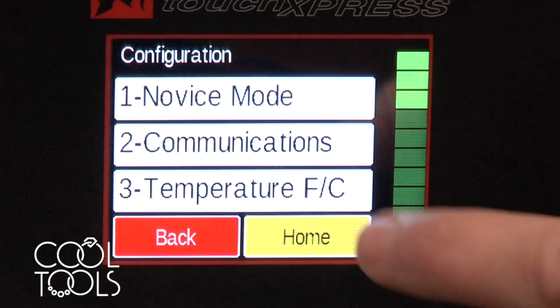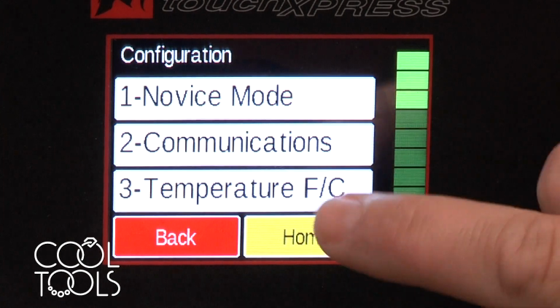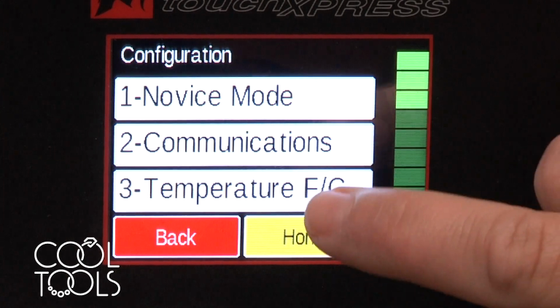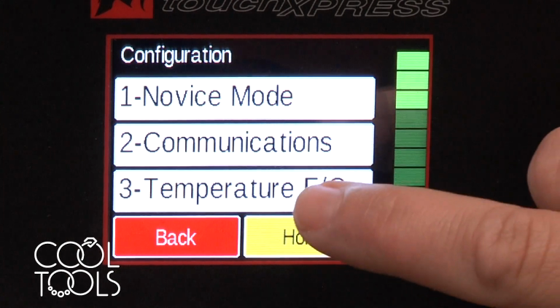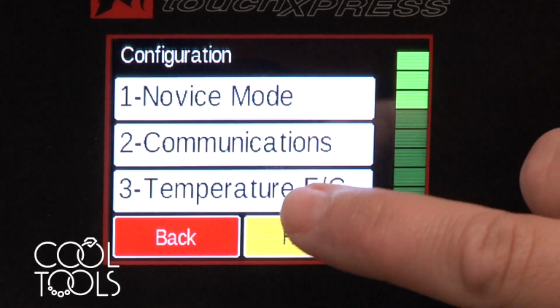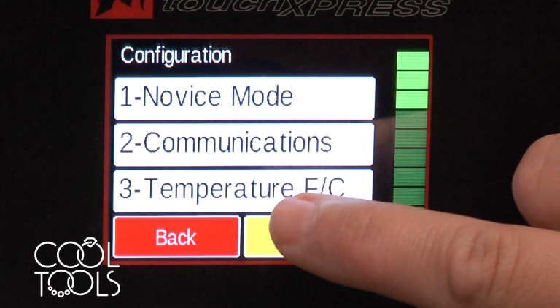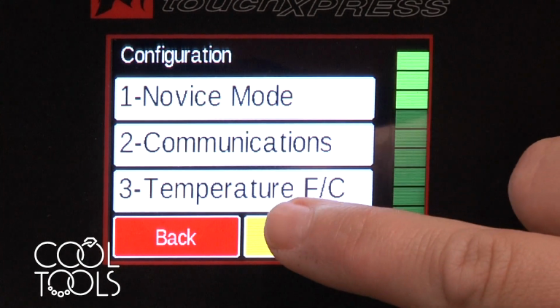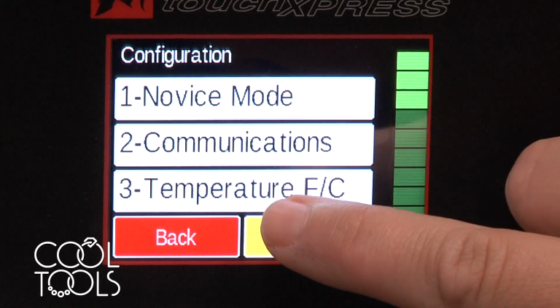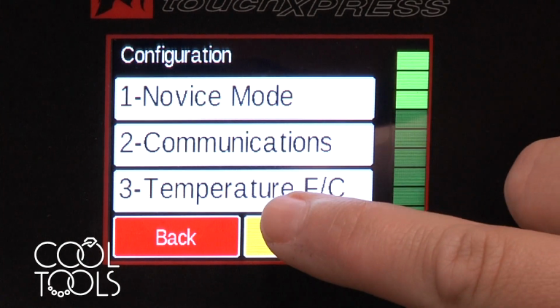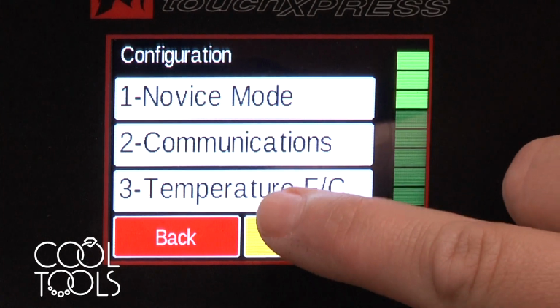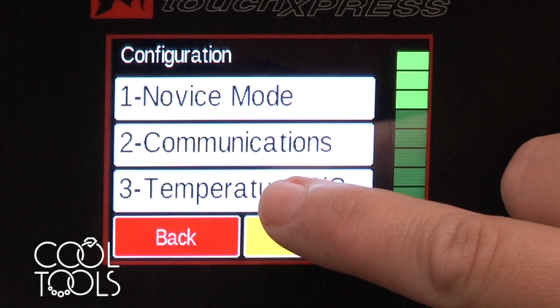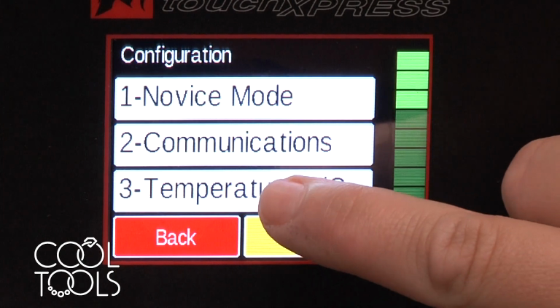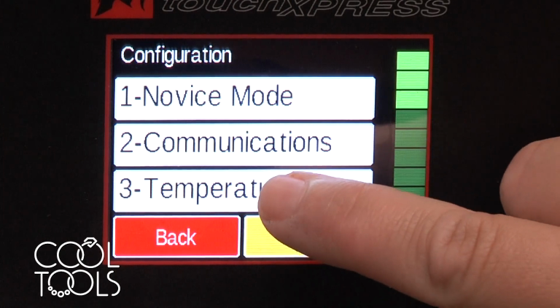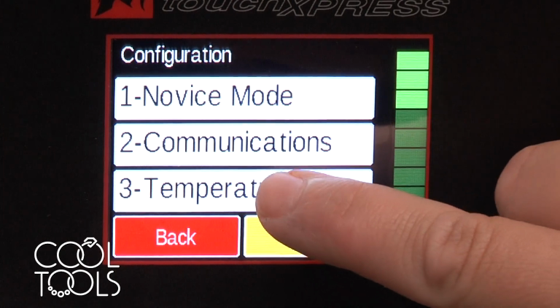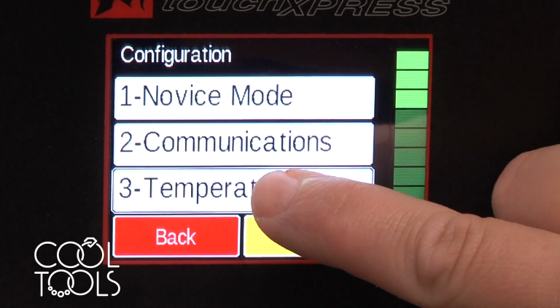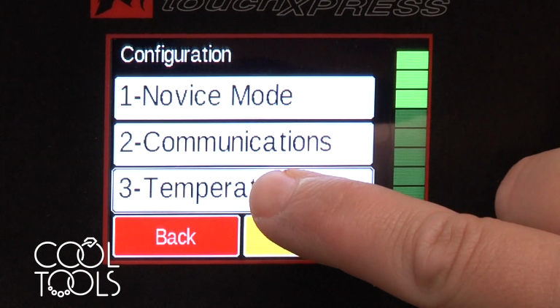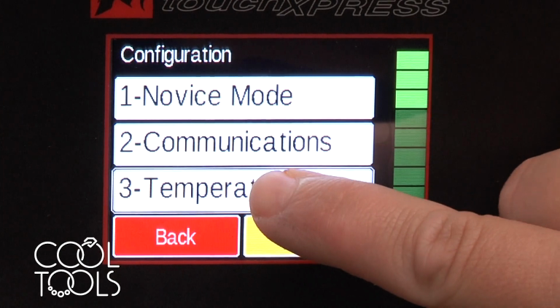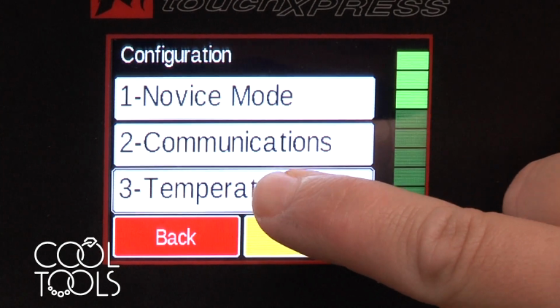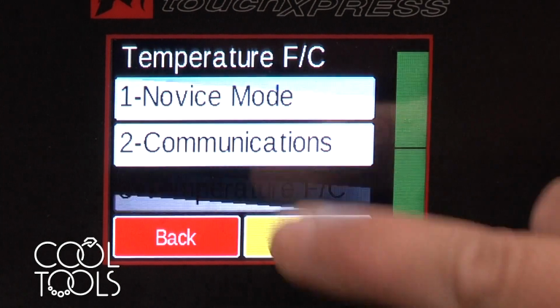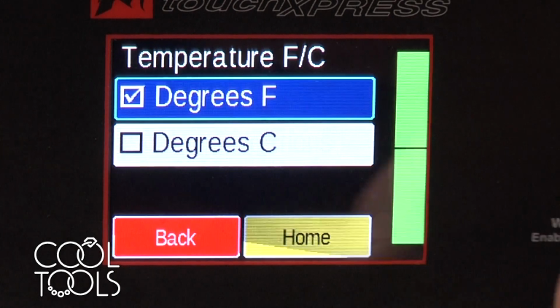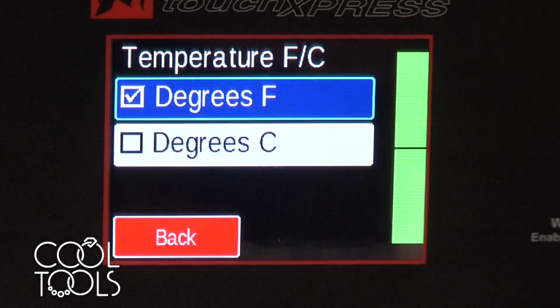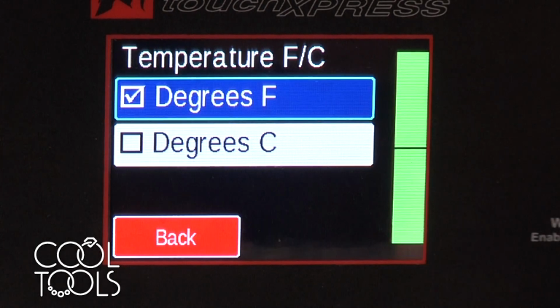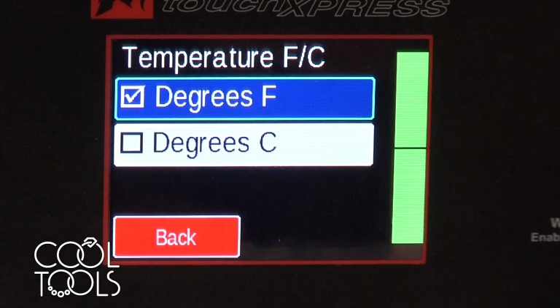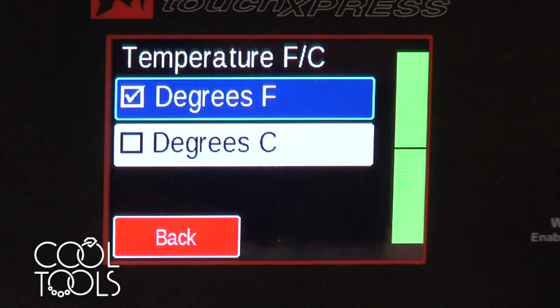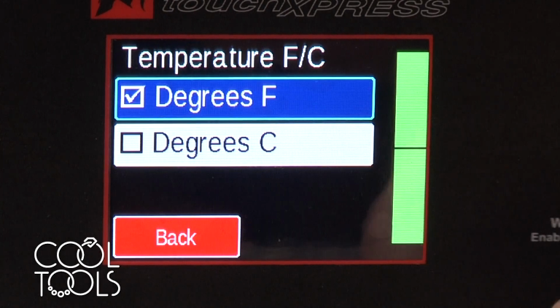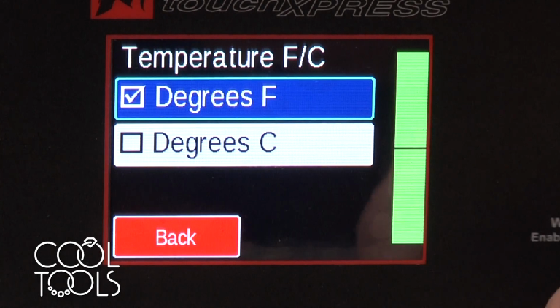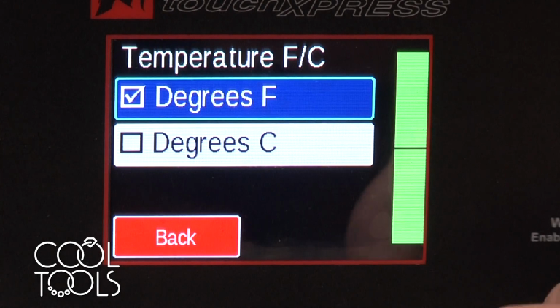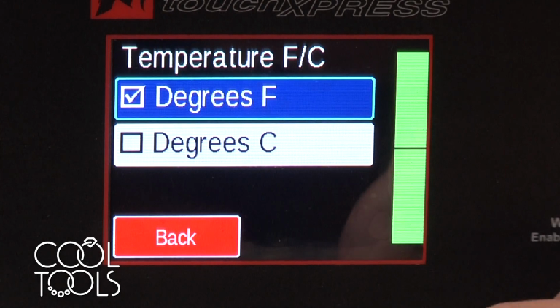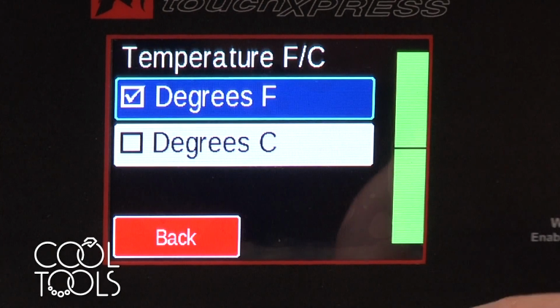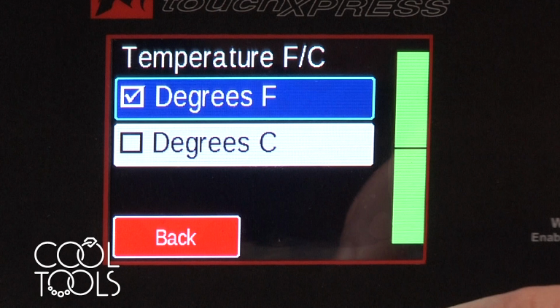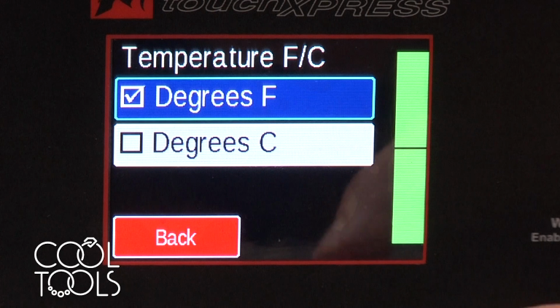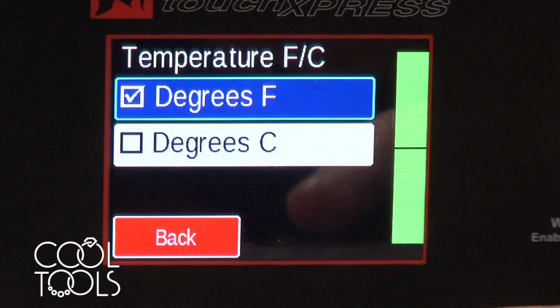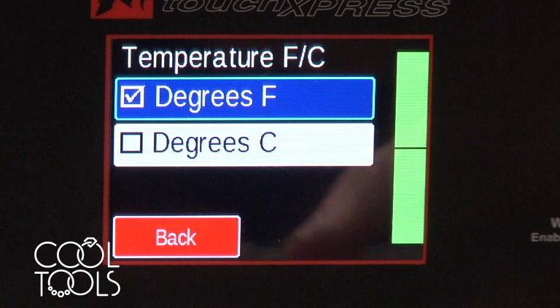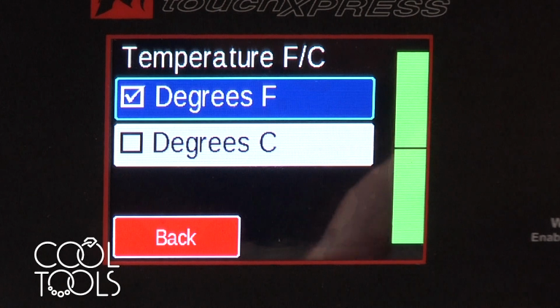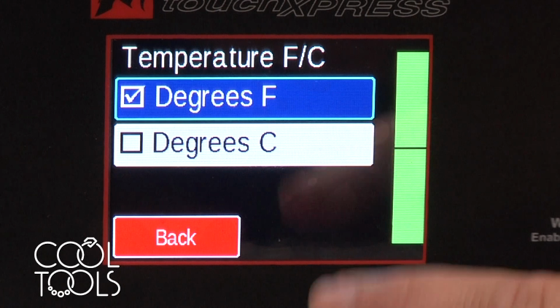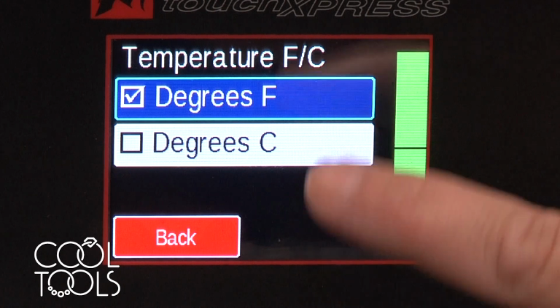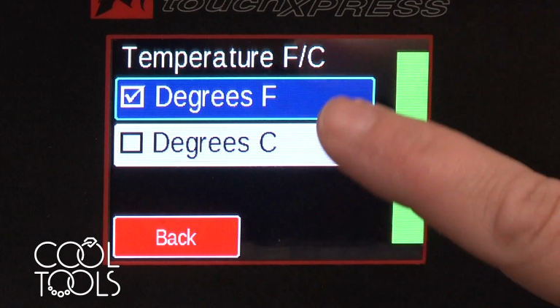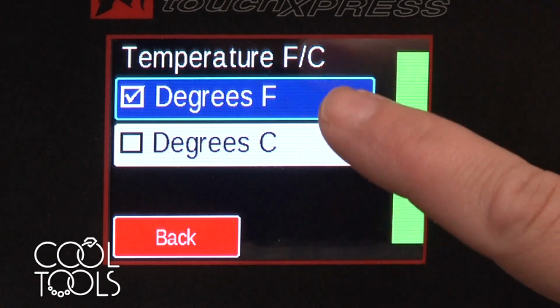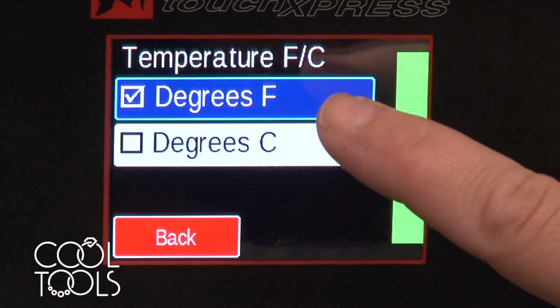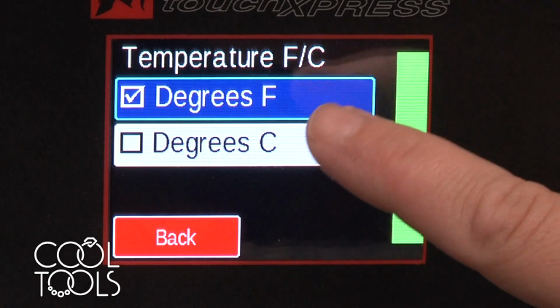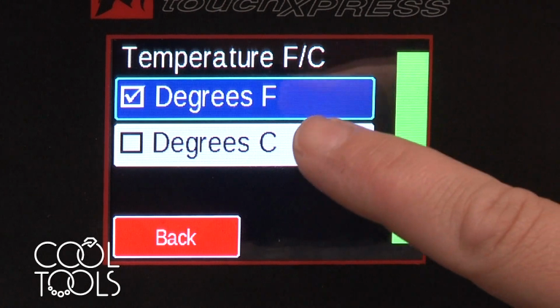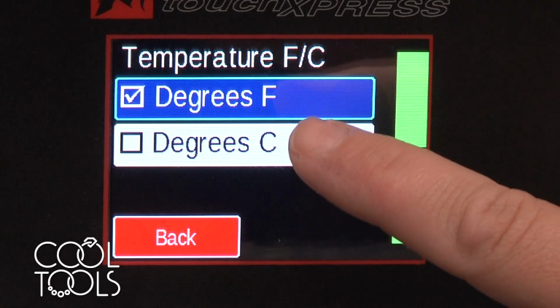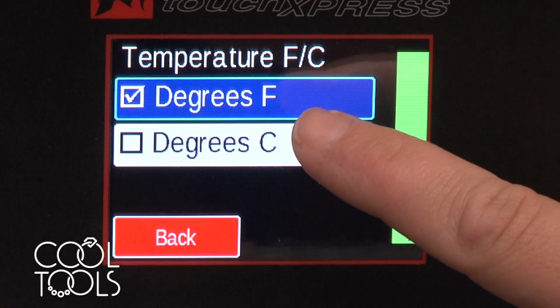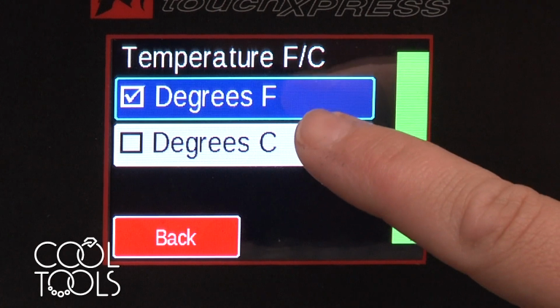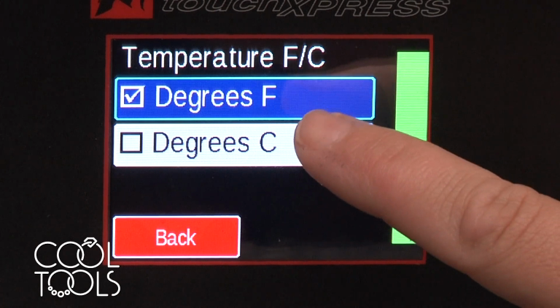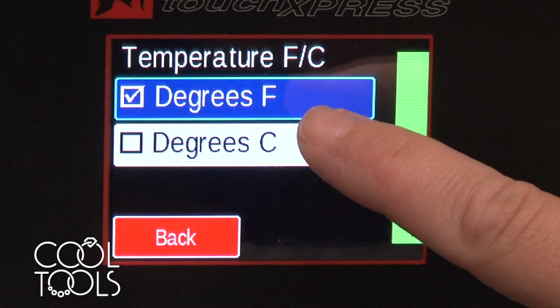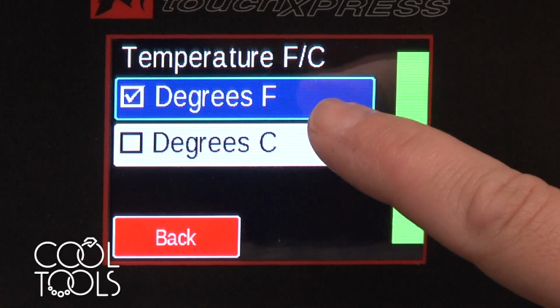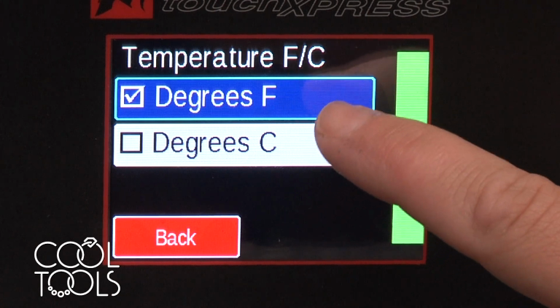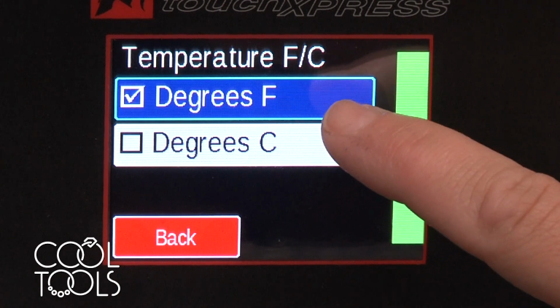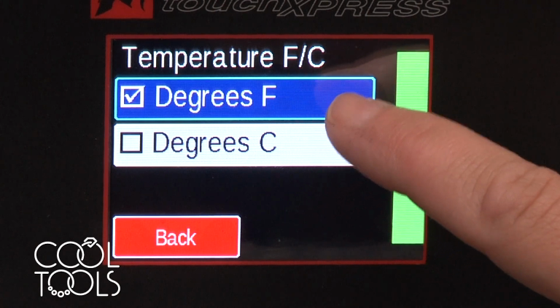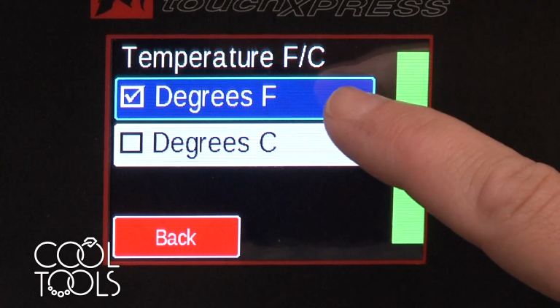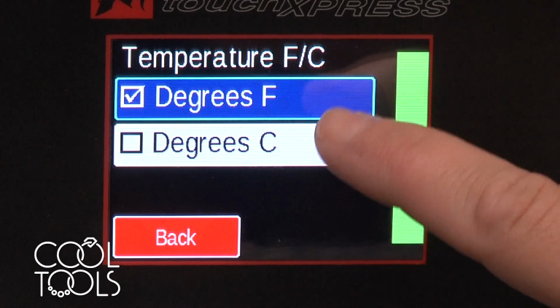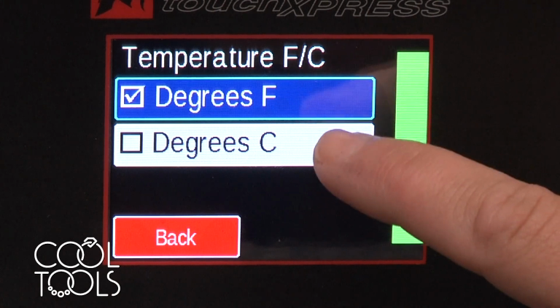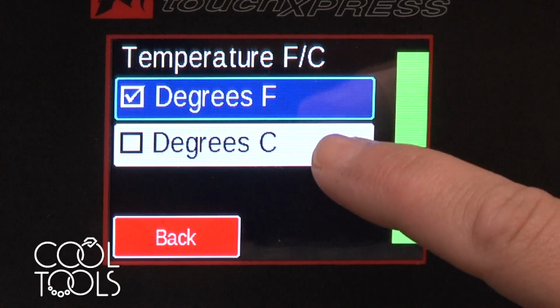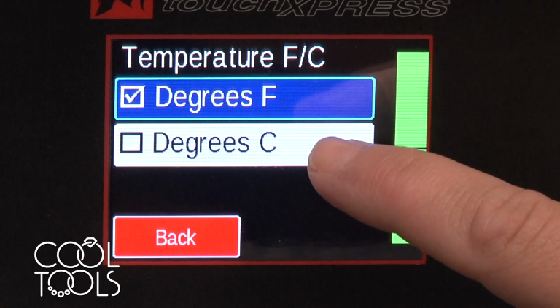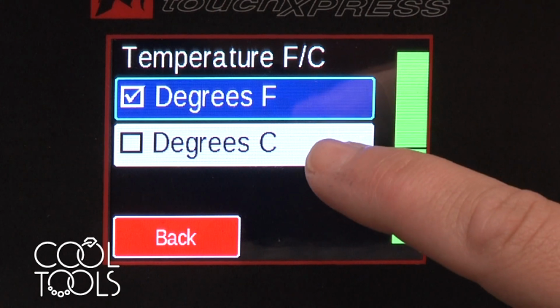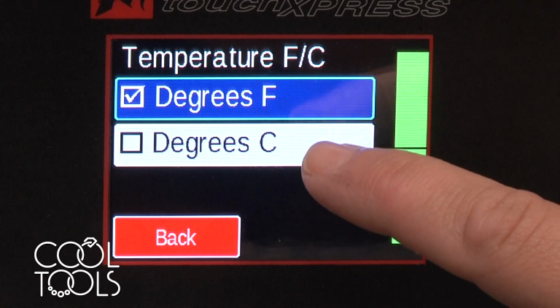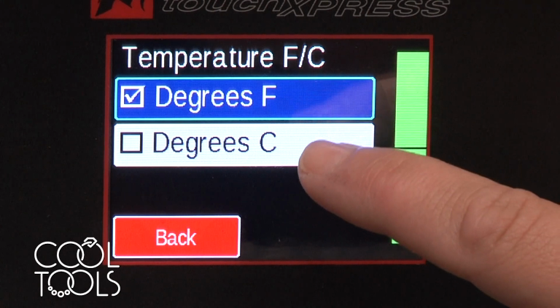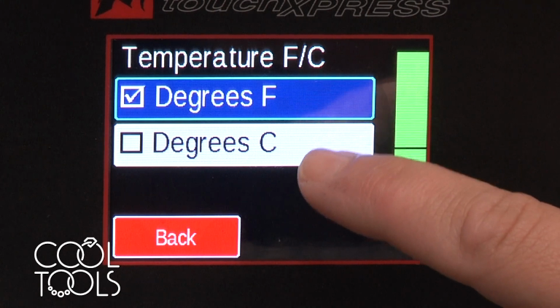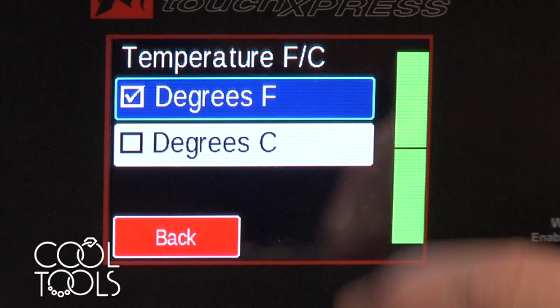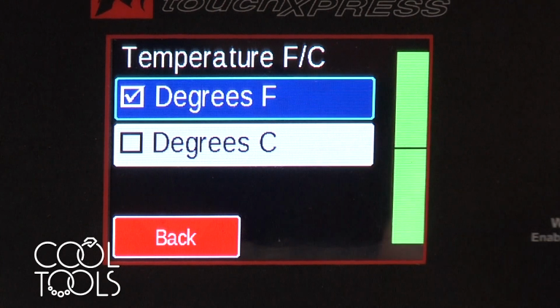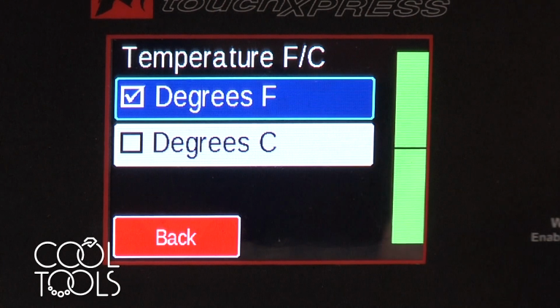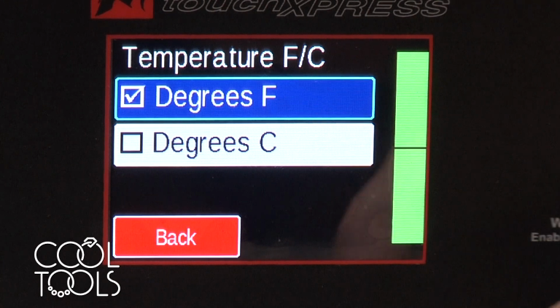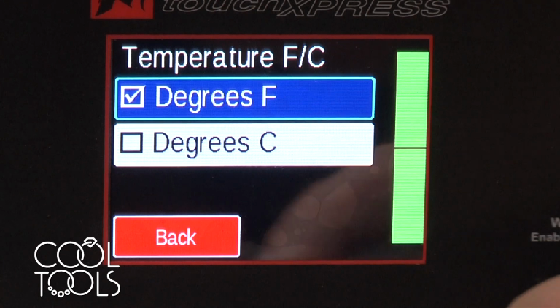We are at temperature. At this point you can change whether you want your kiln to be operating in Fahrenheit or Celsius.